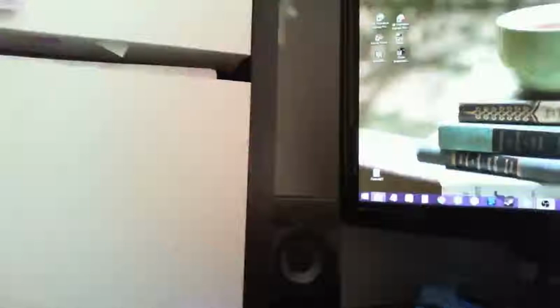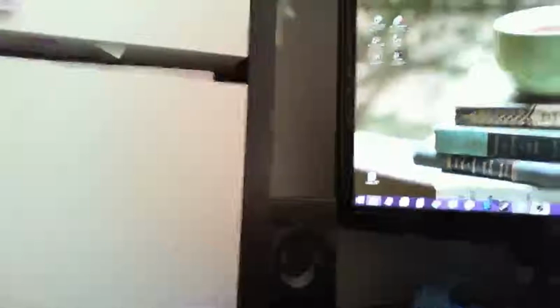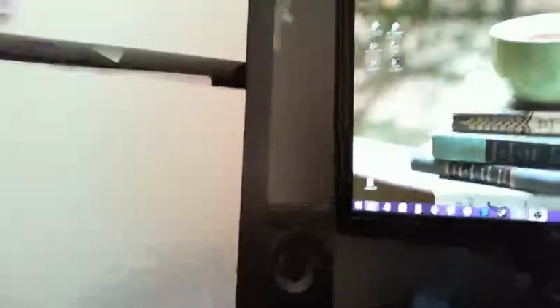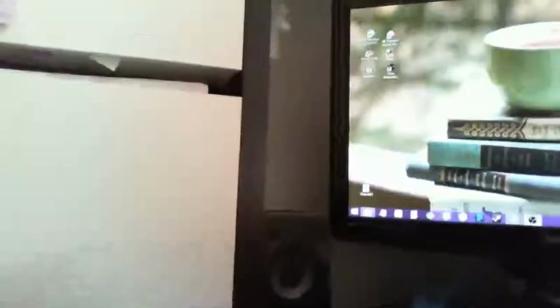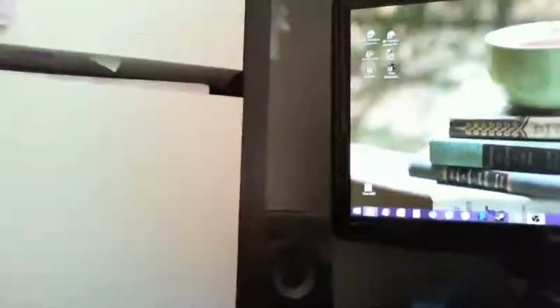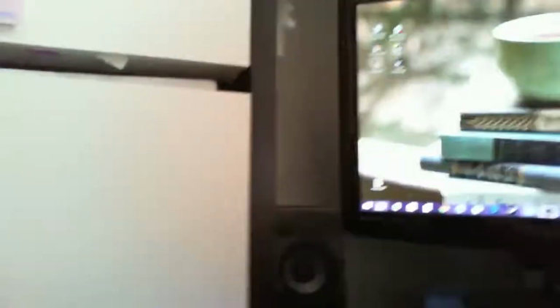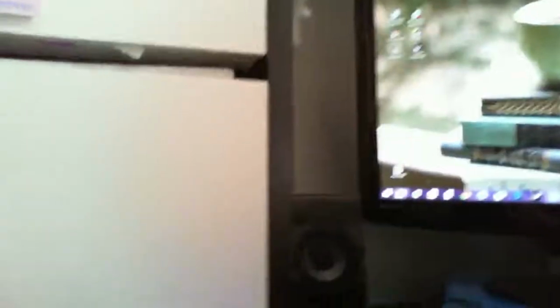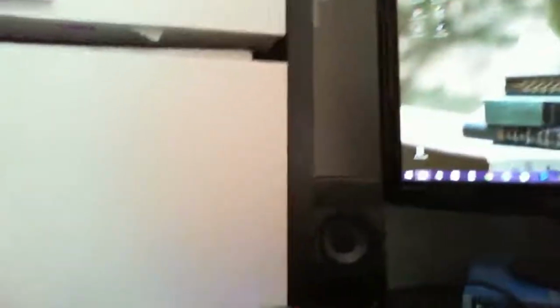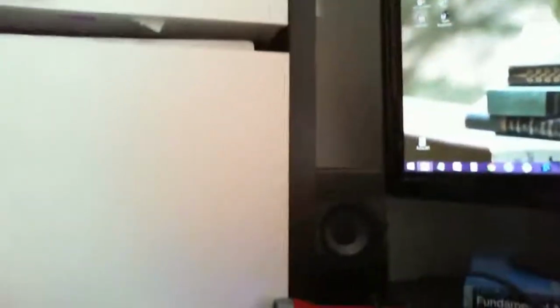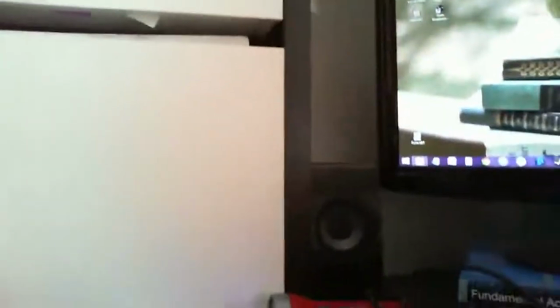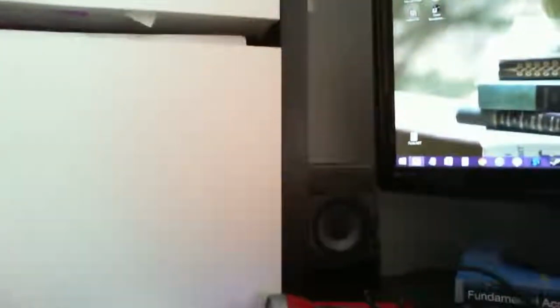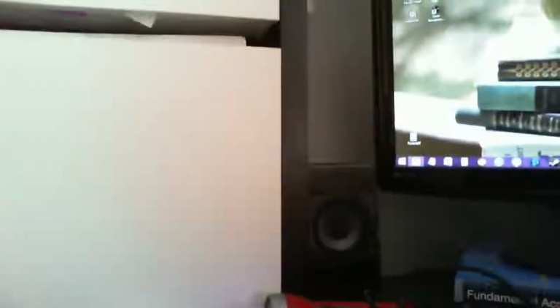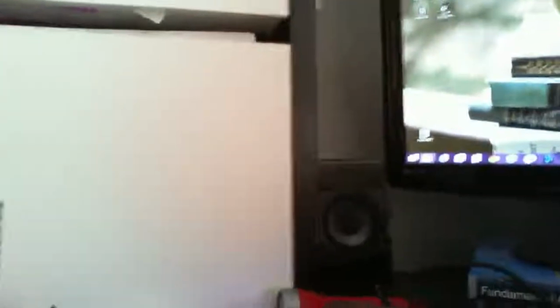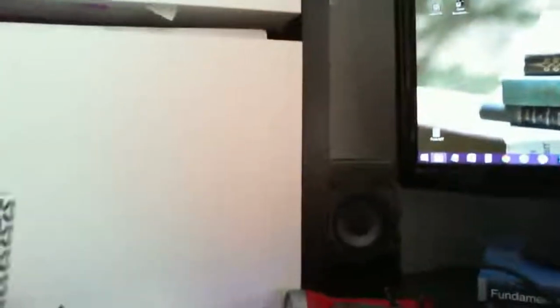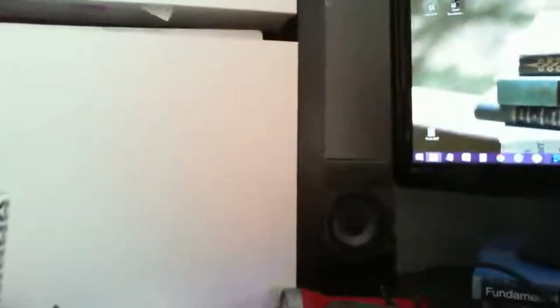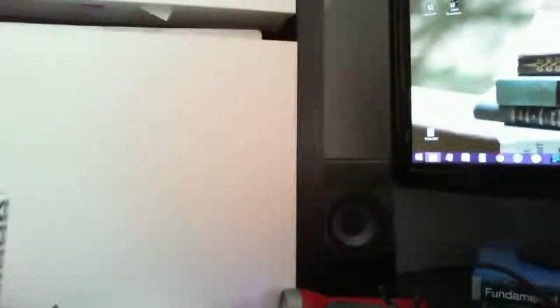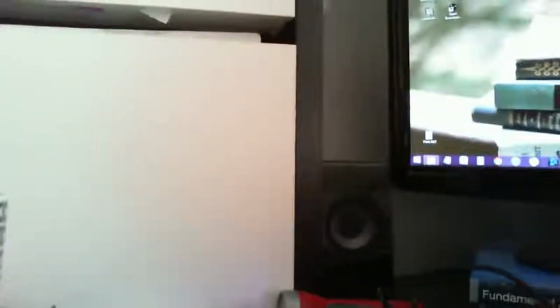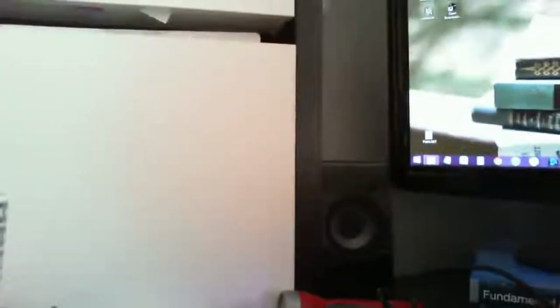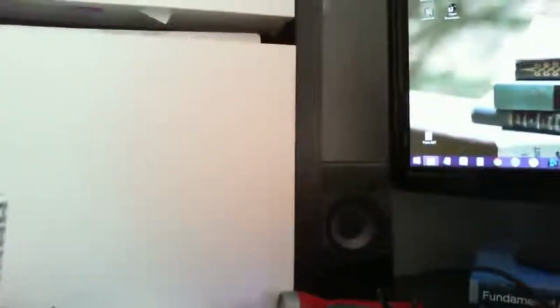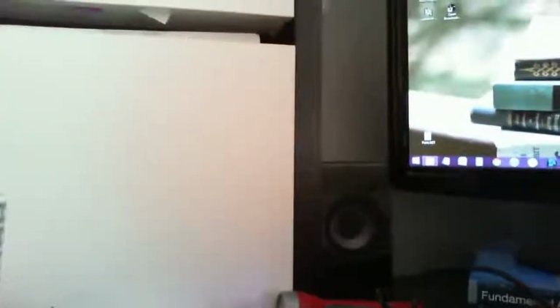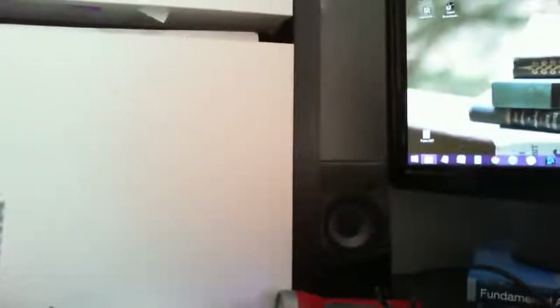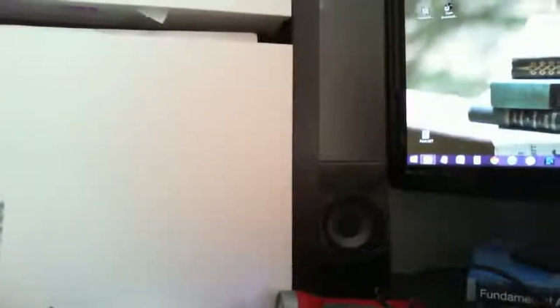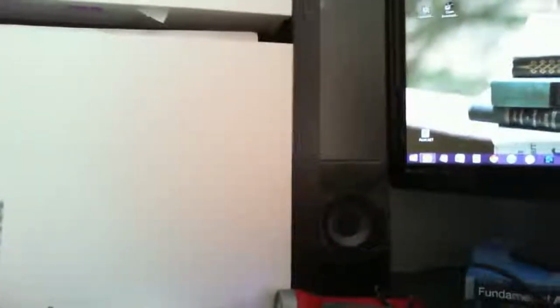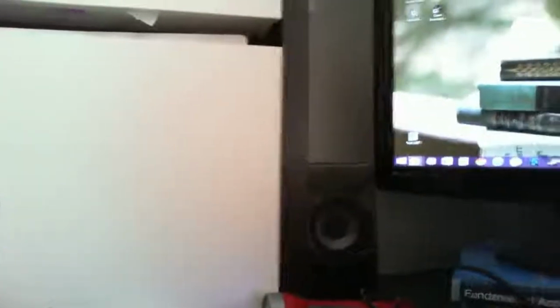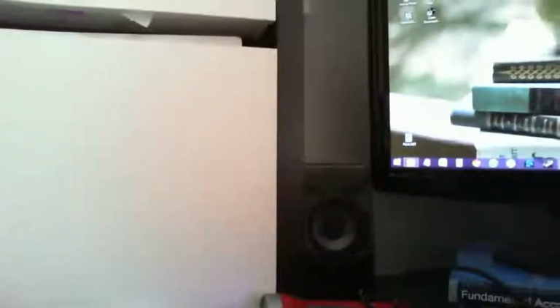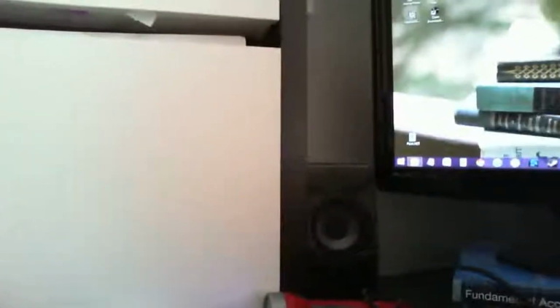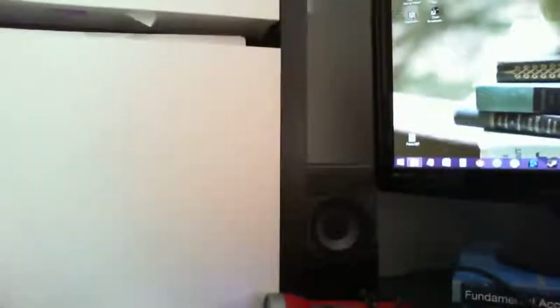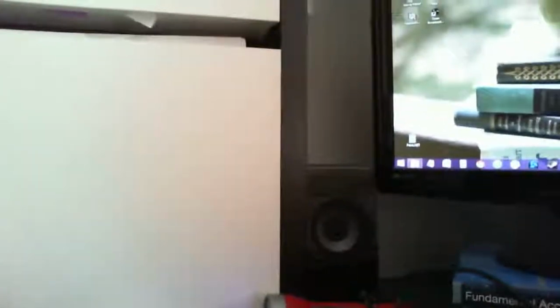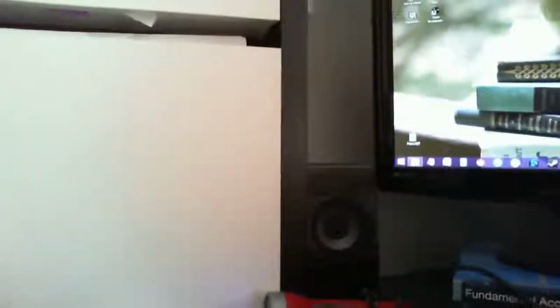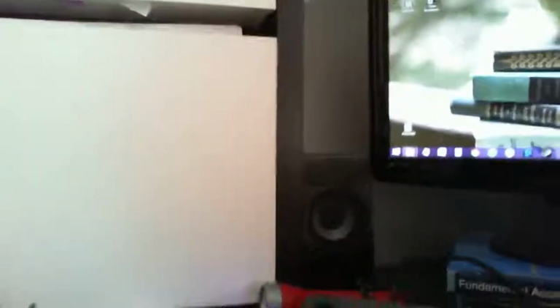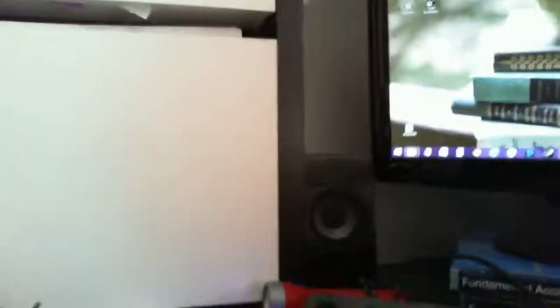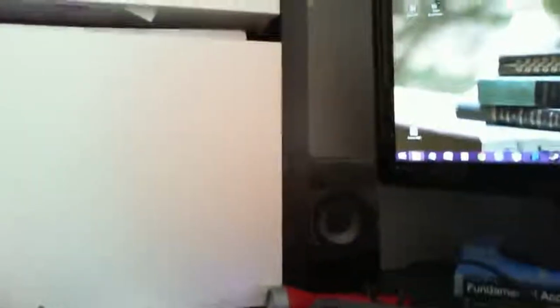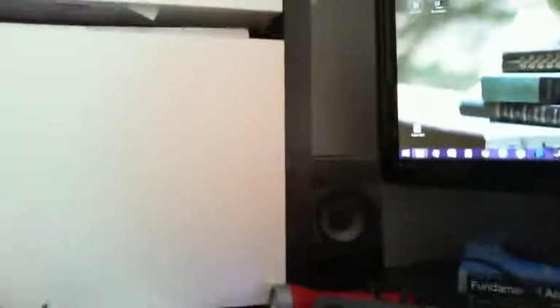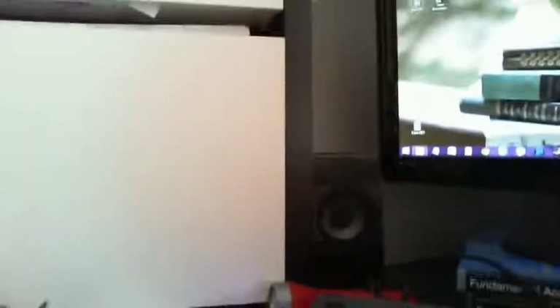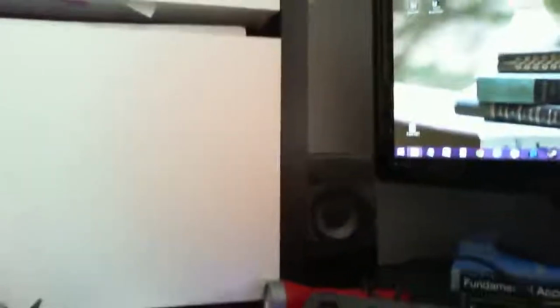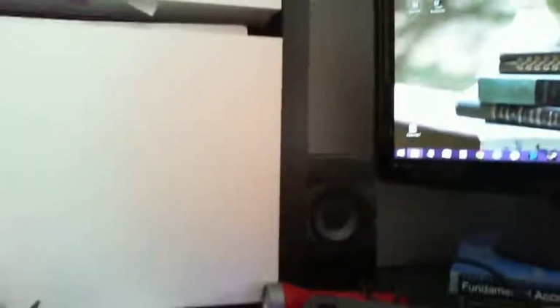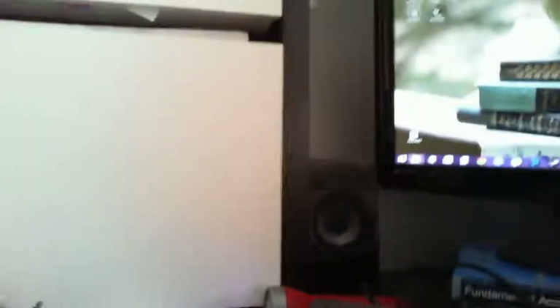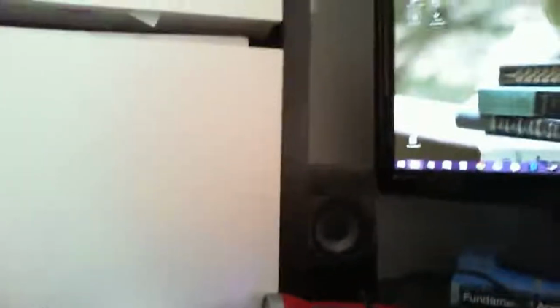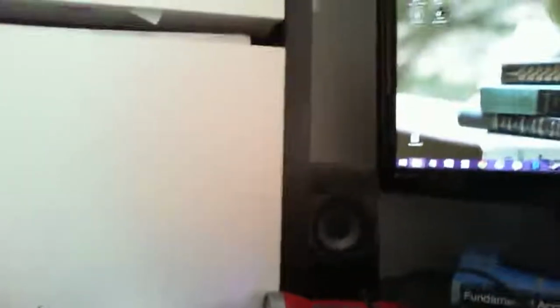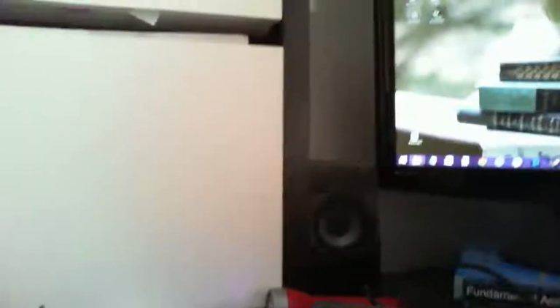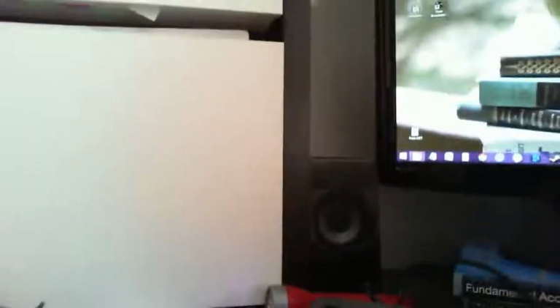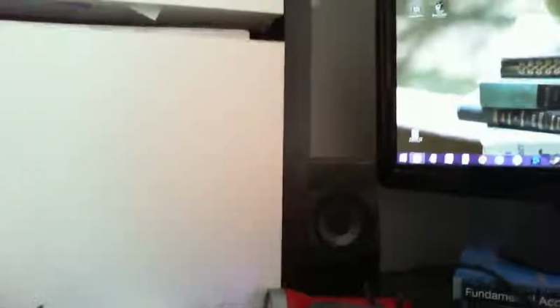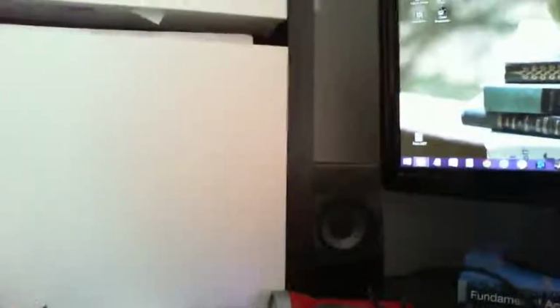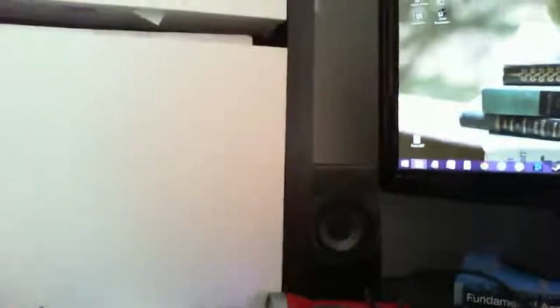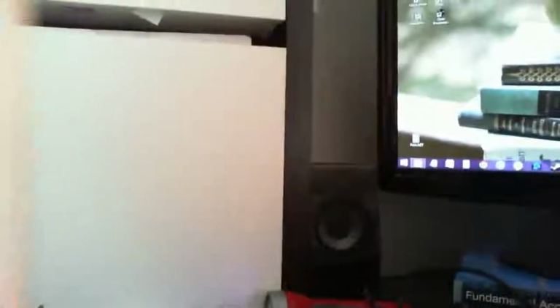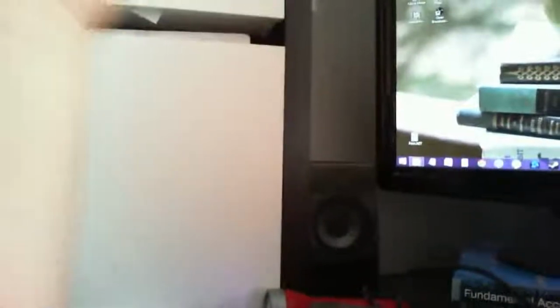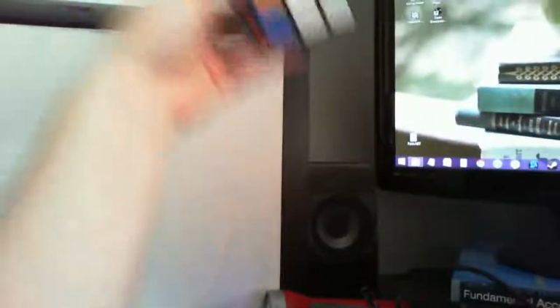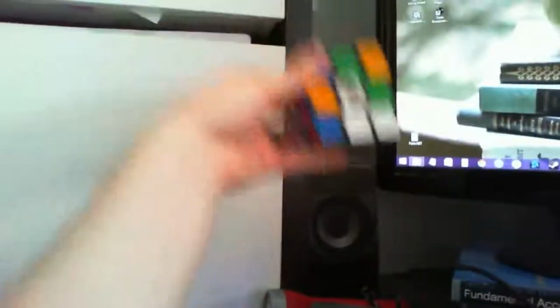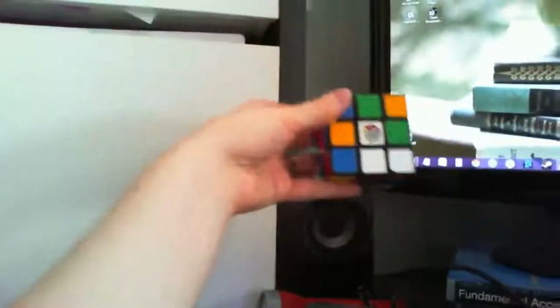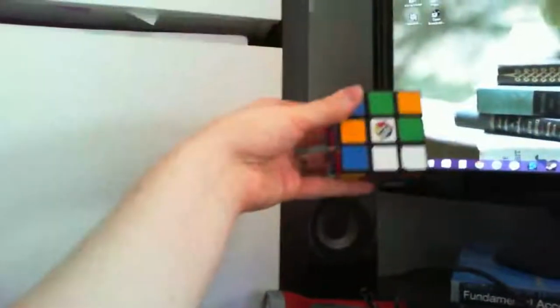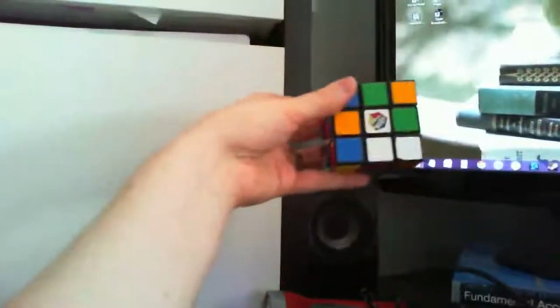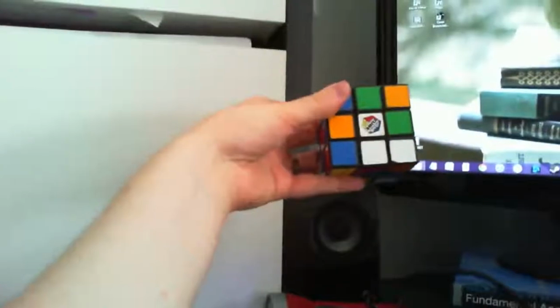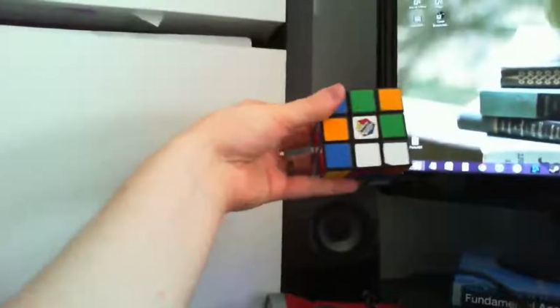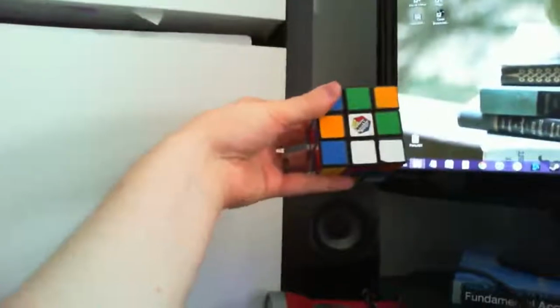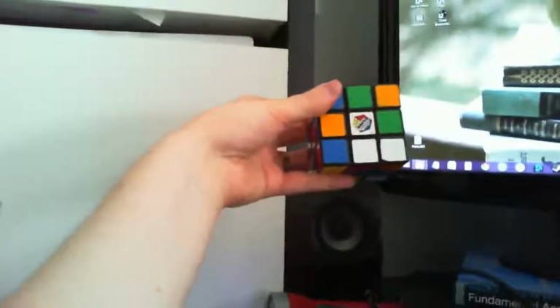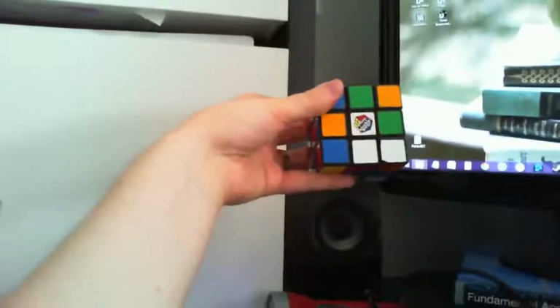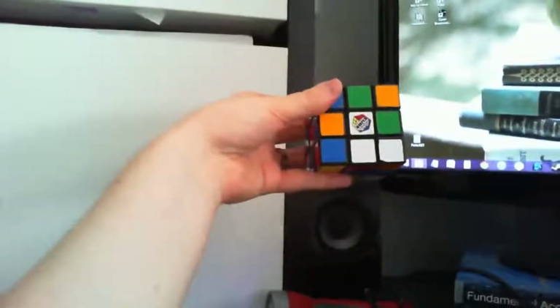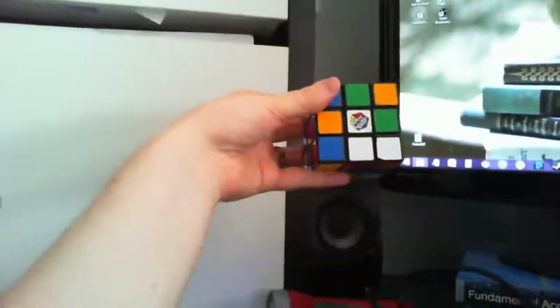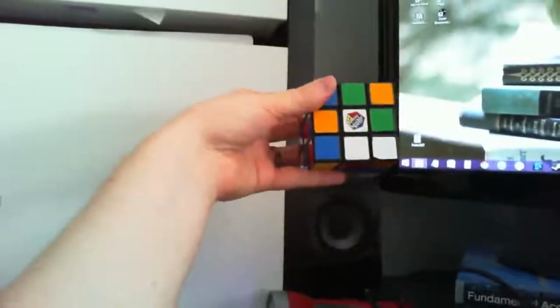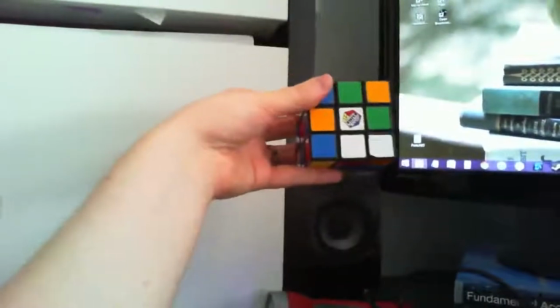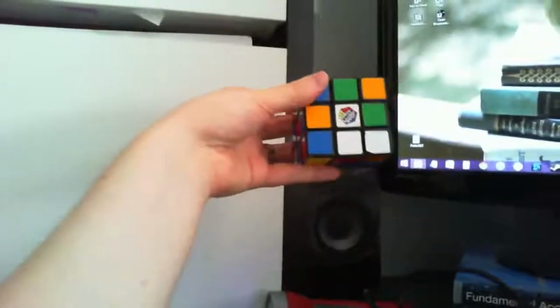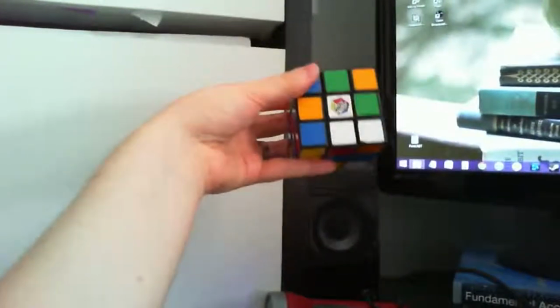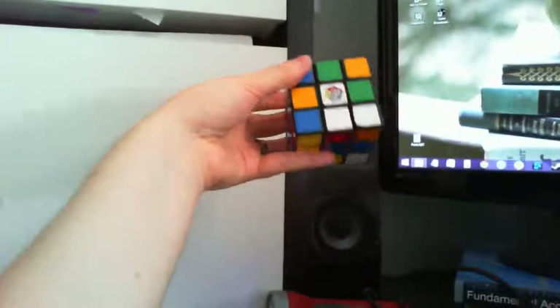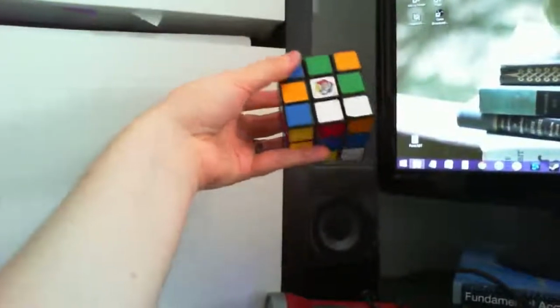Hey guys, it is Tuesday, January 28th, and to lately kick off how-to week, I'm going to show you how to solve a Rubik's Cube.